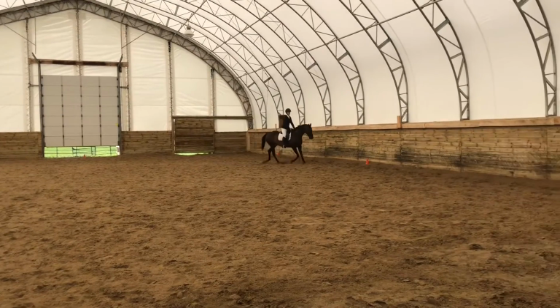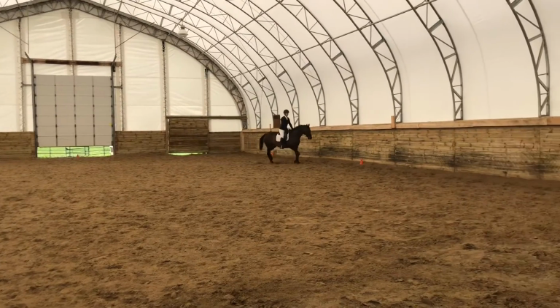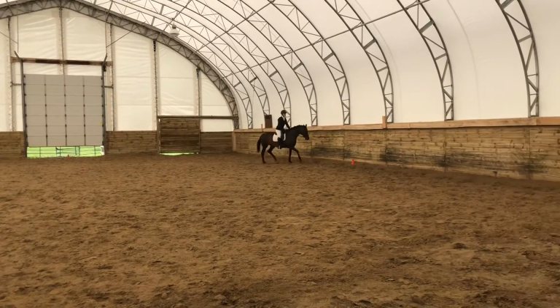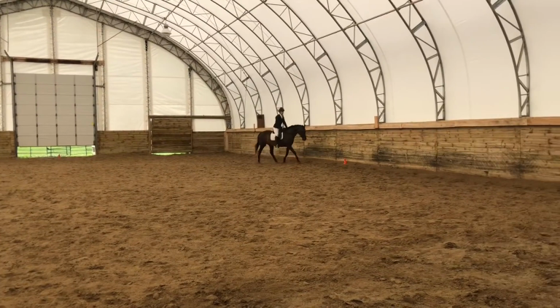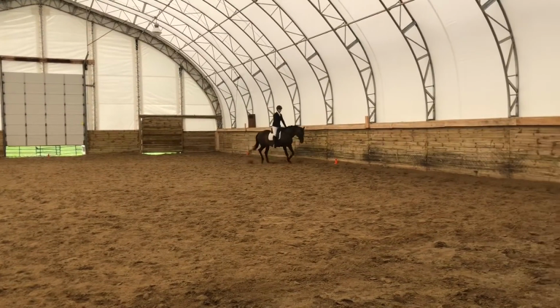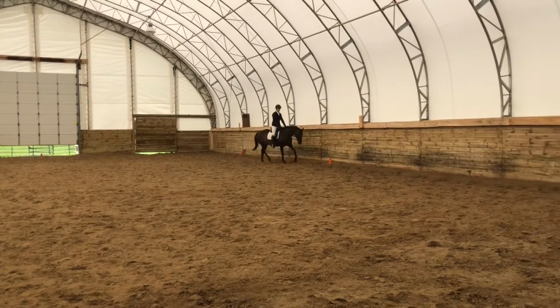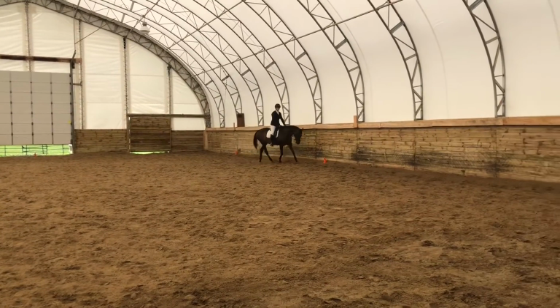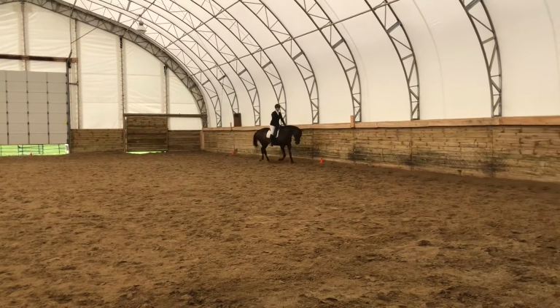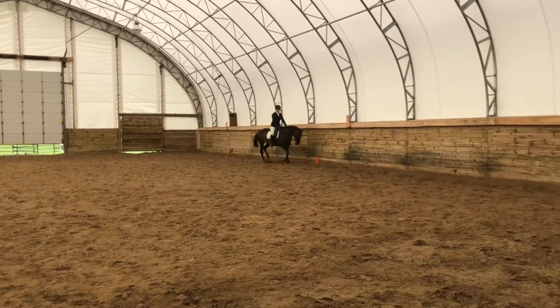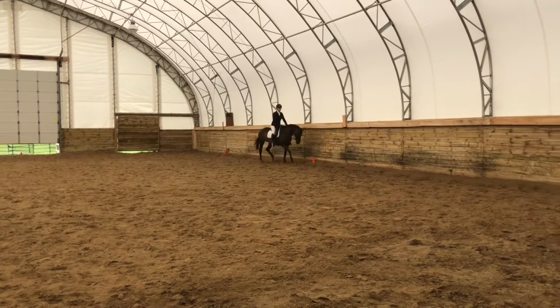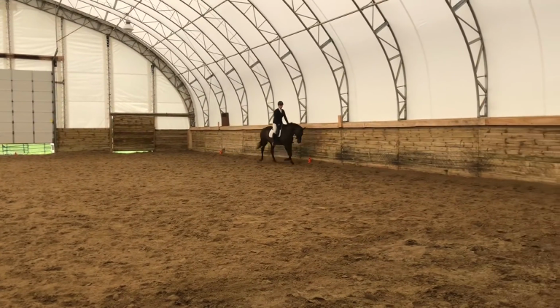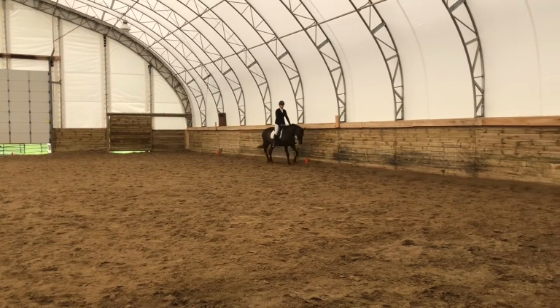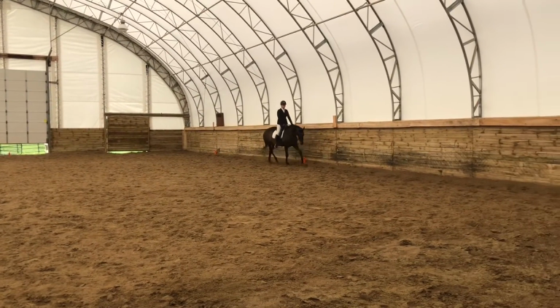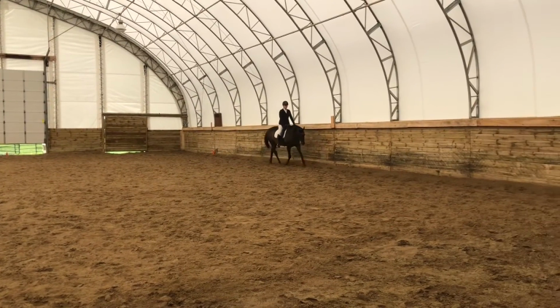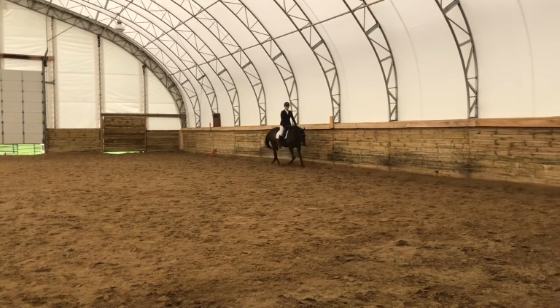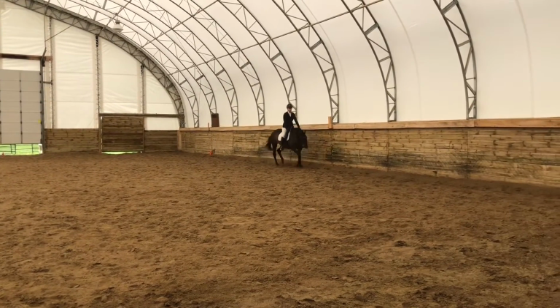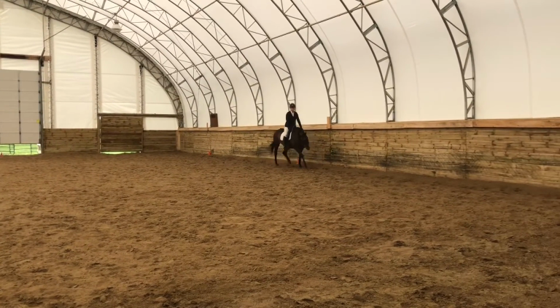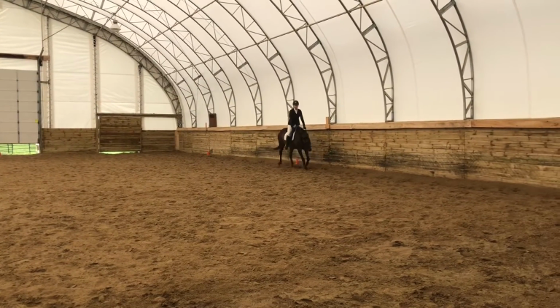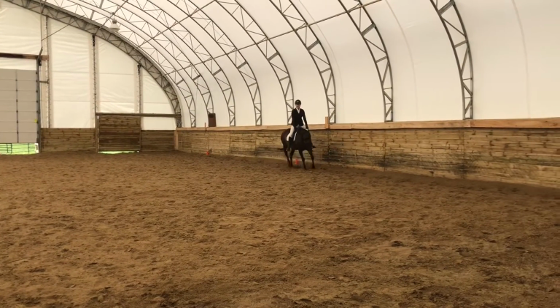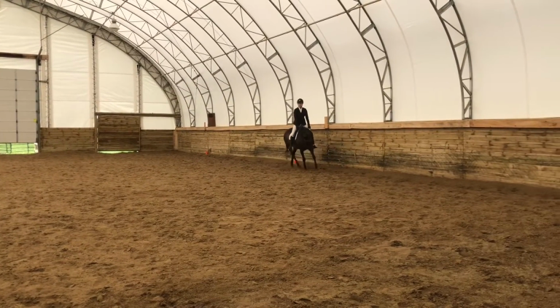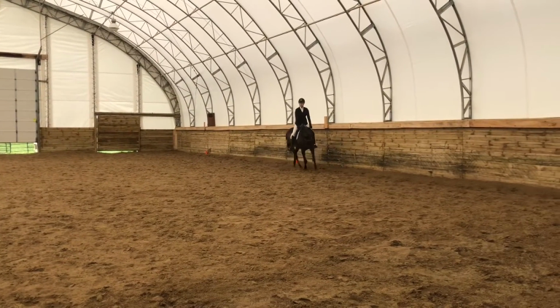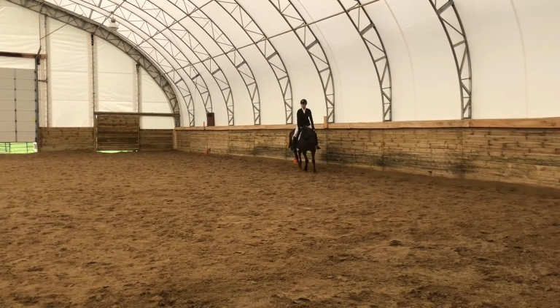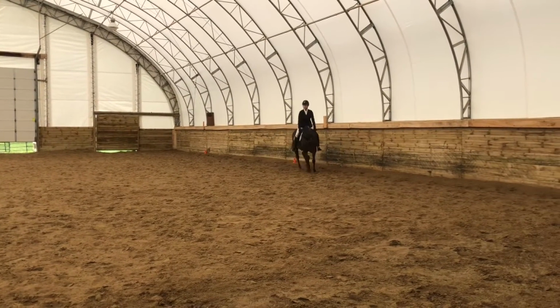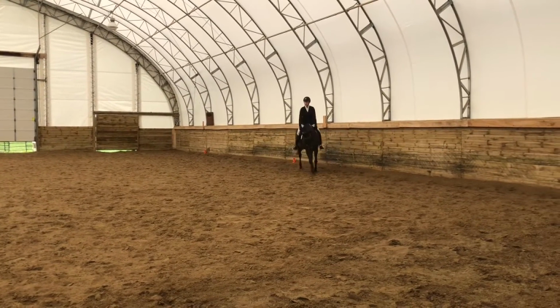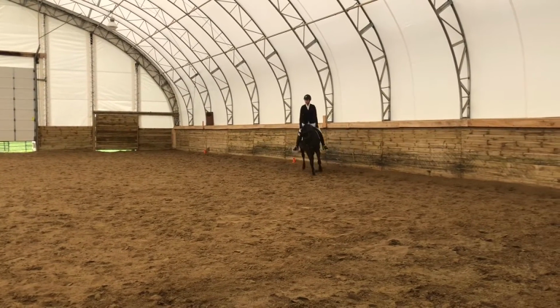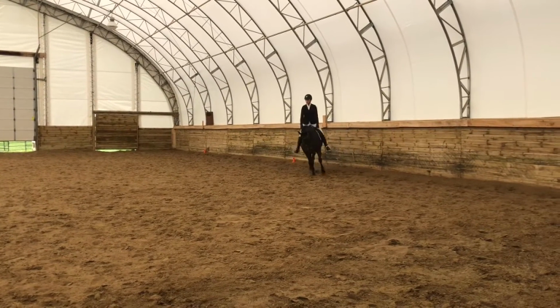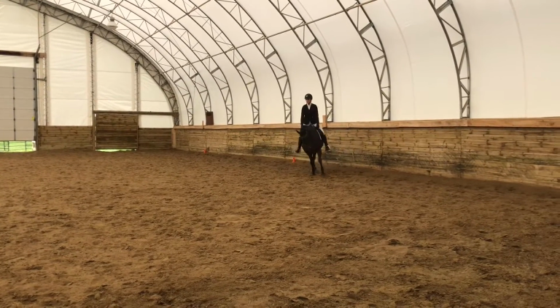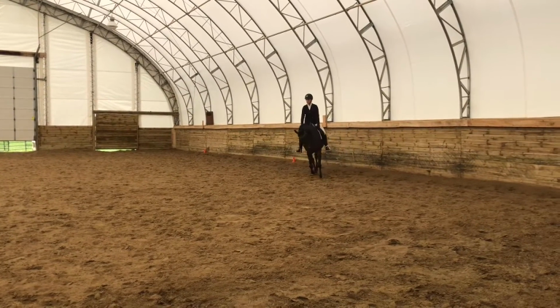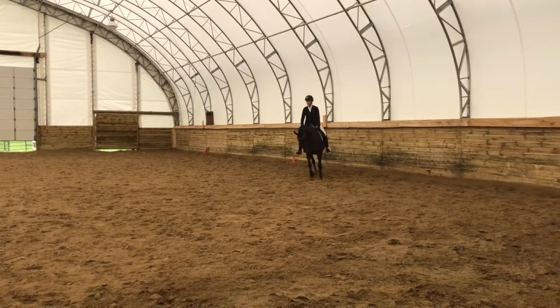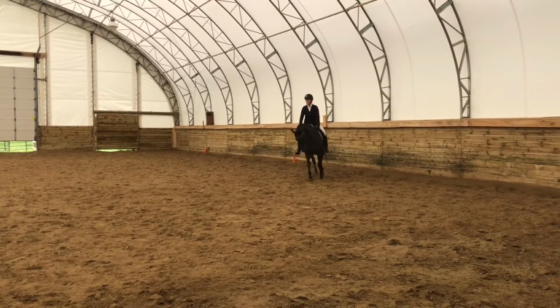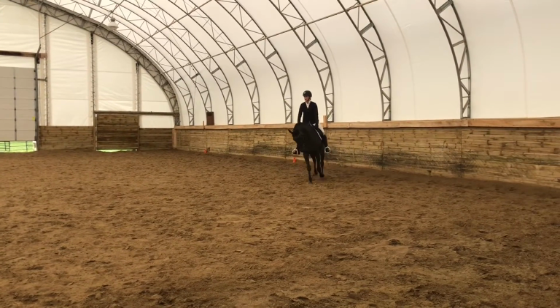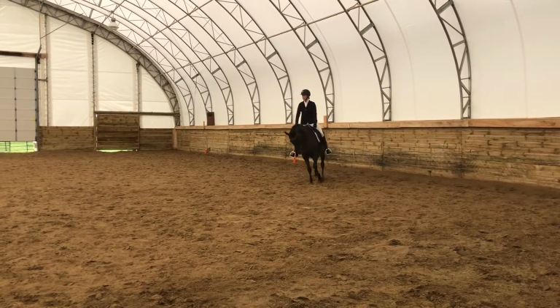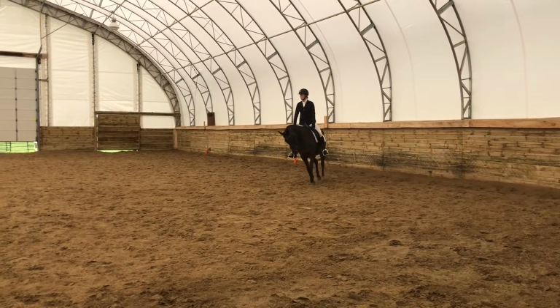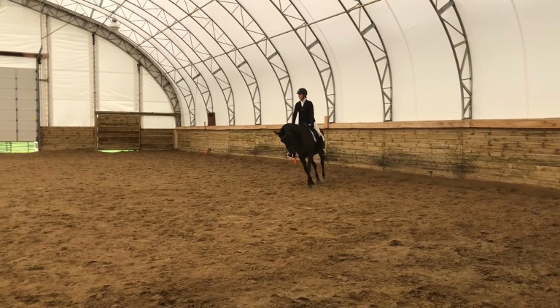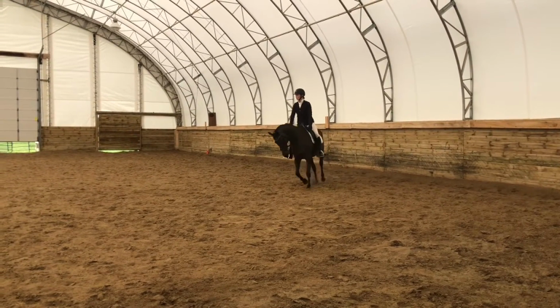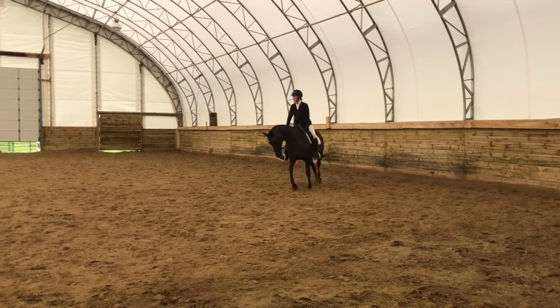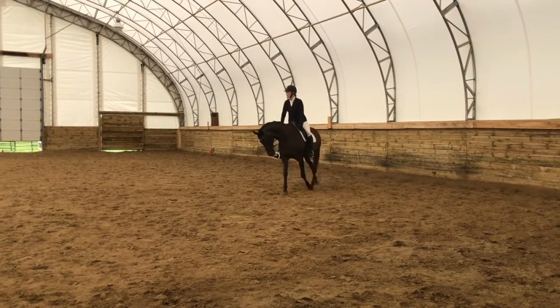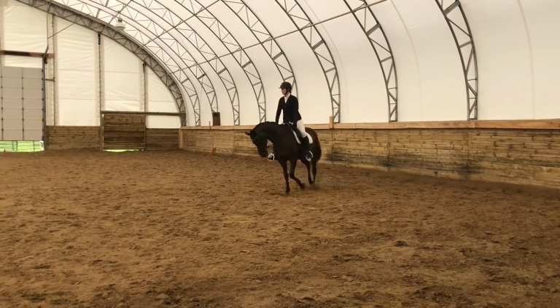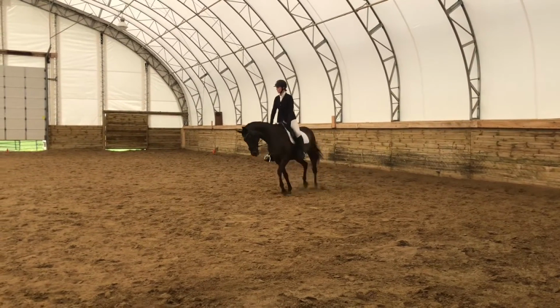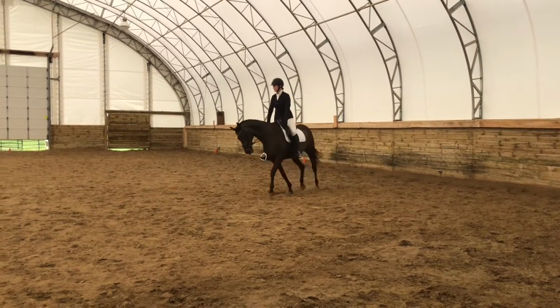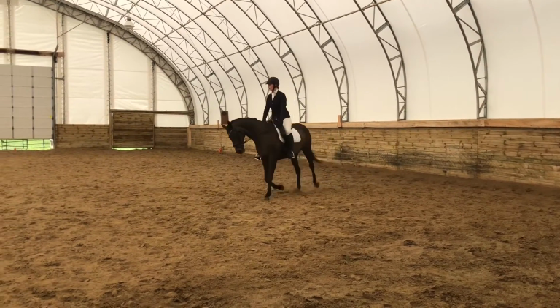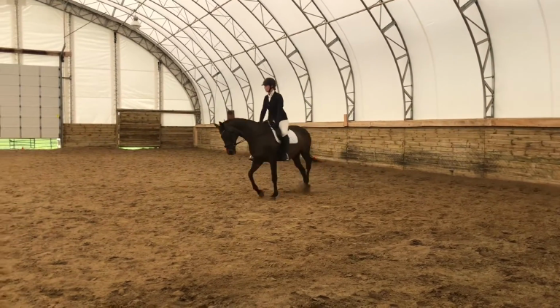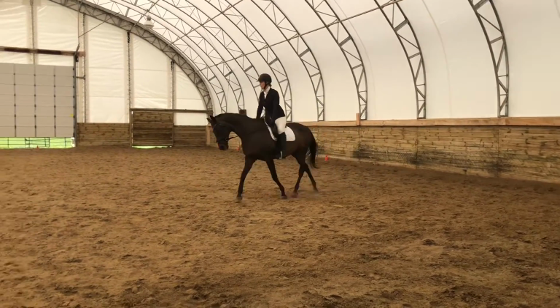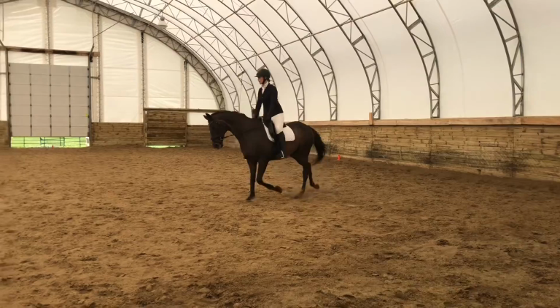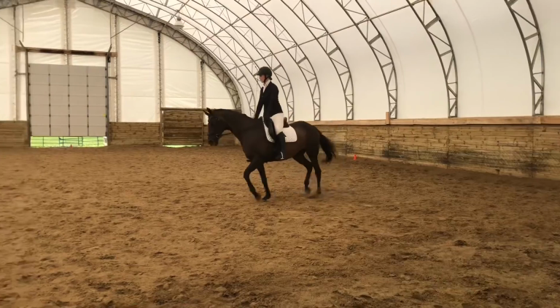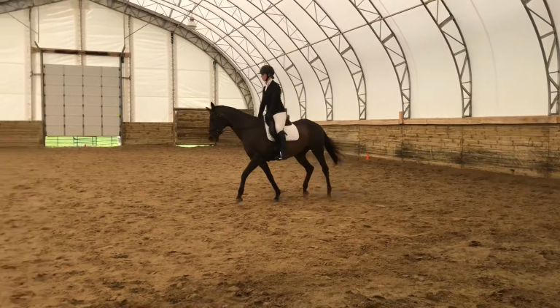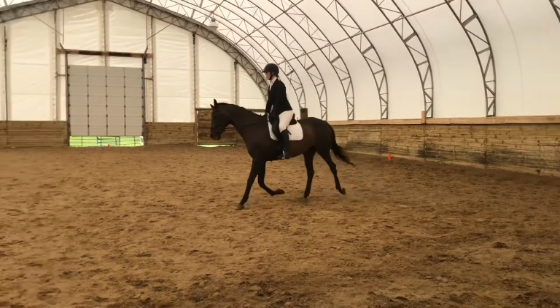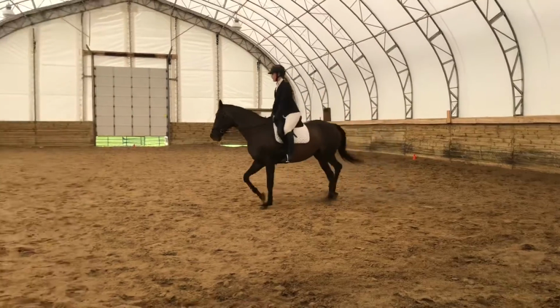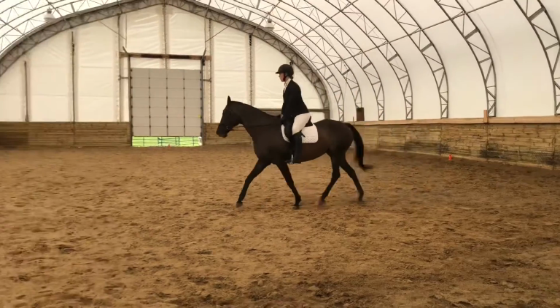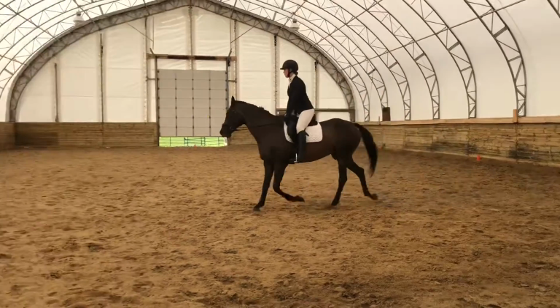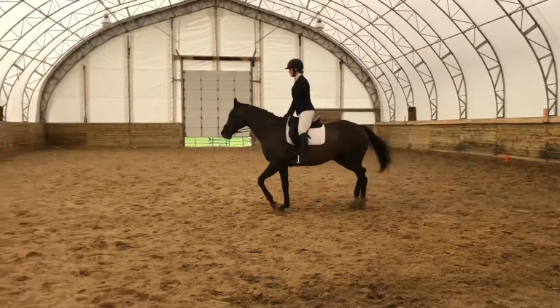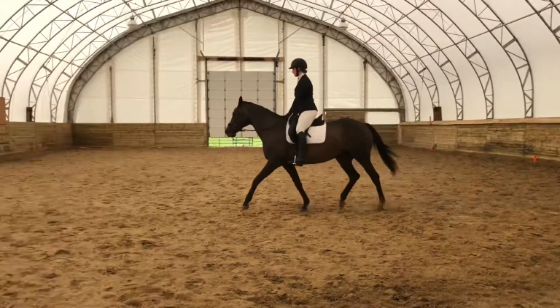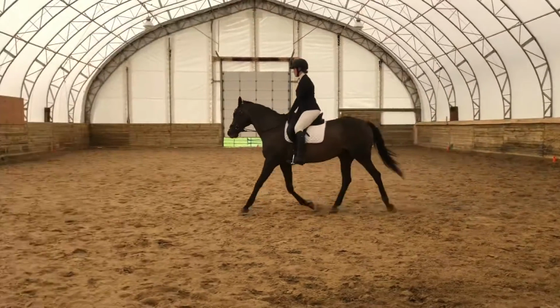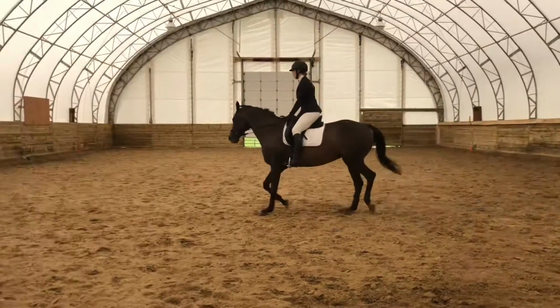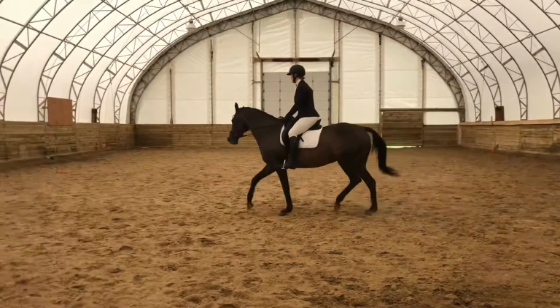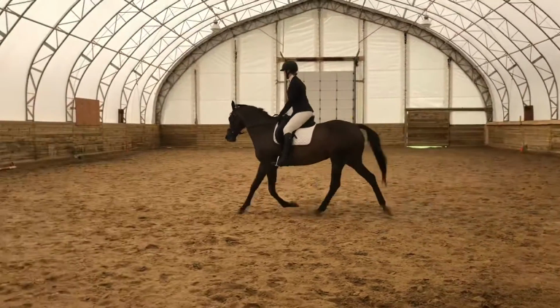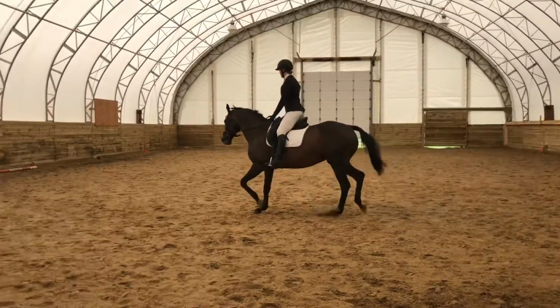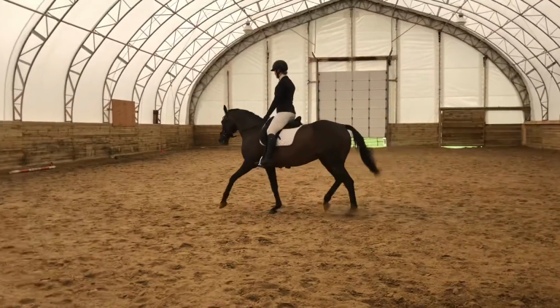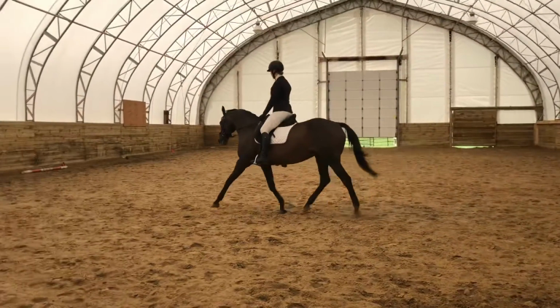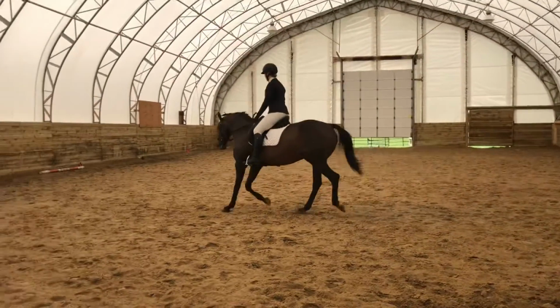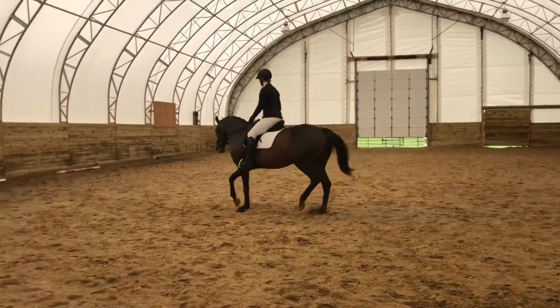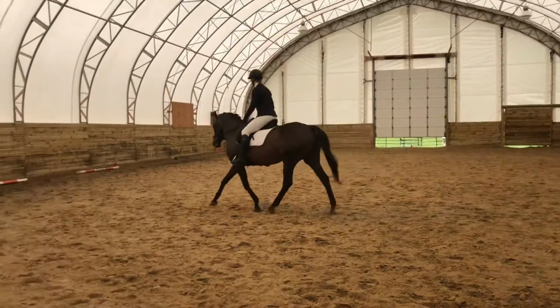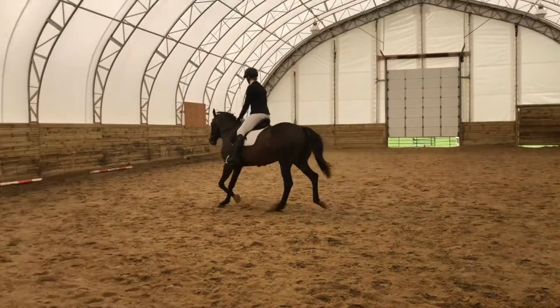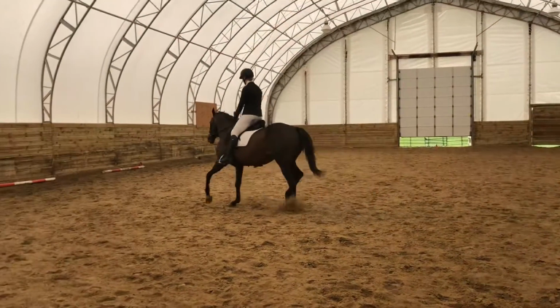B, F, A, K — working trot. K, X, M — change rein.